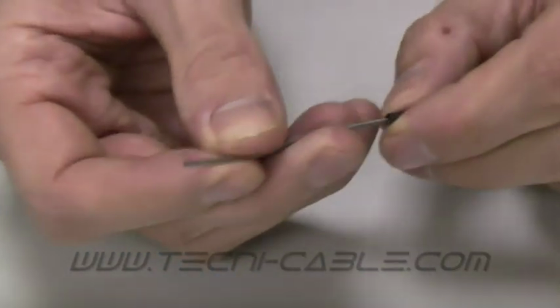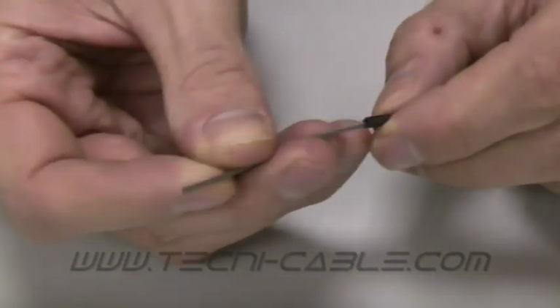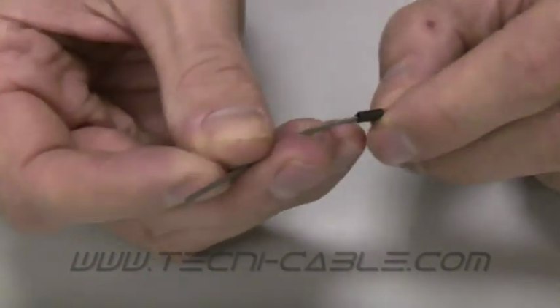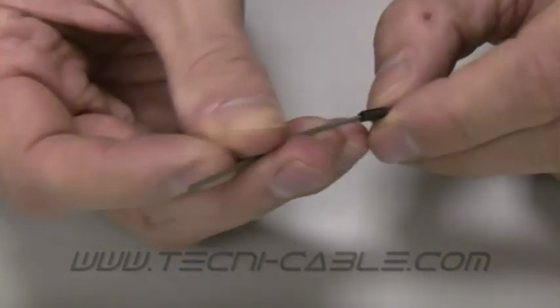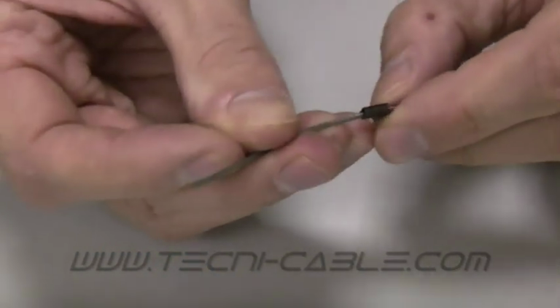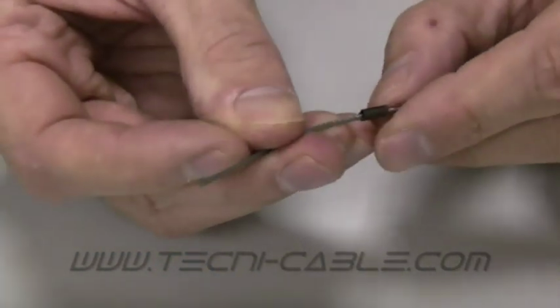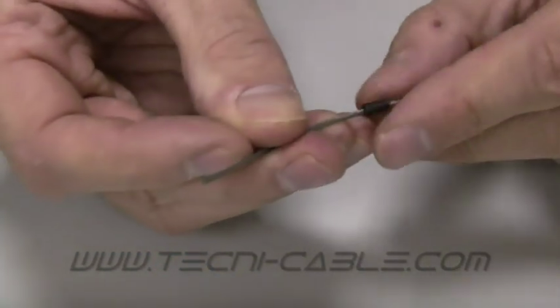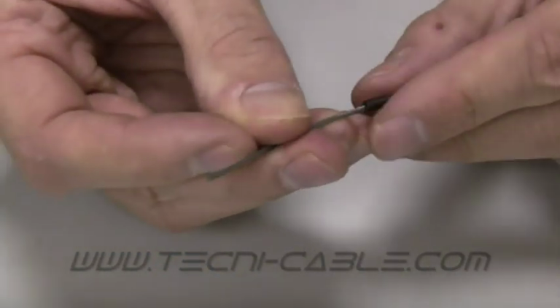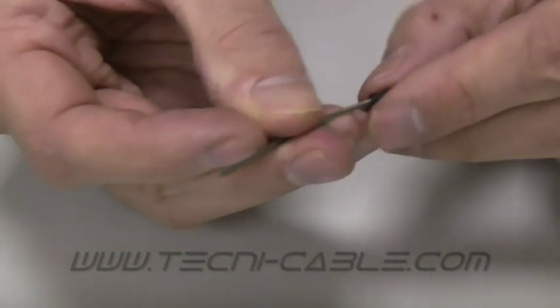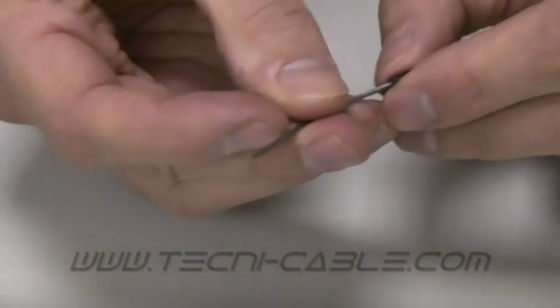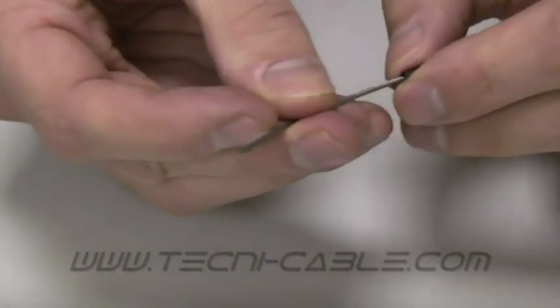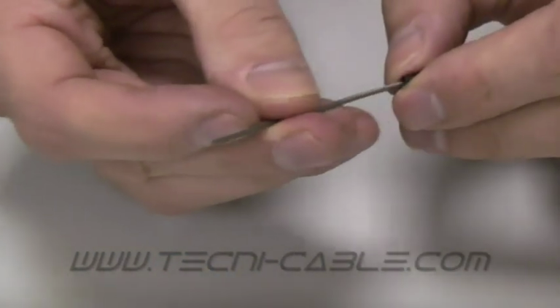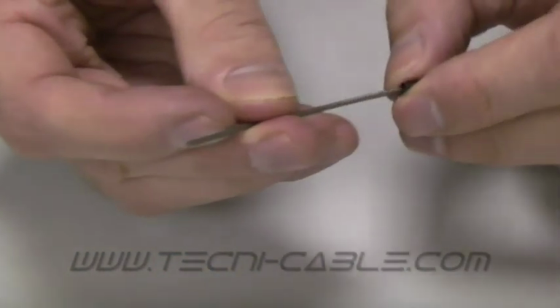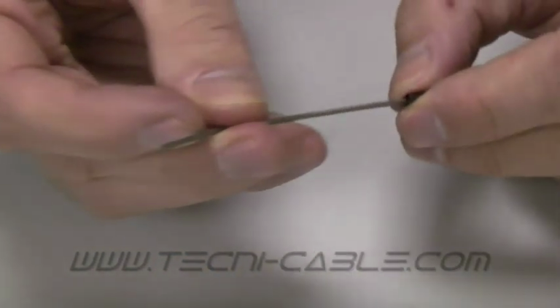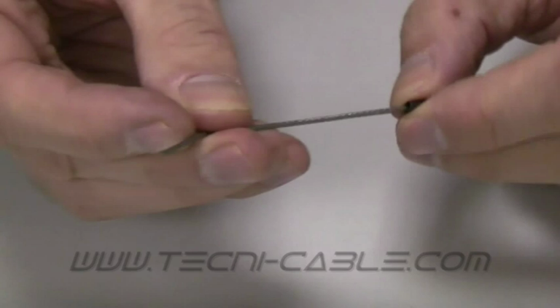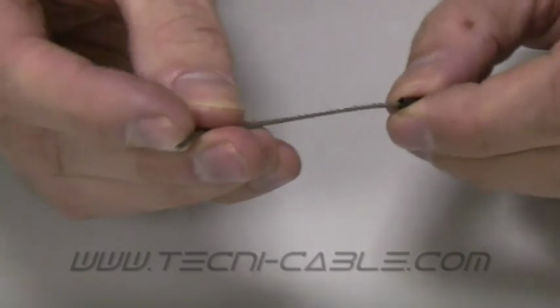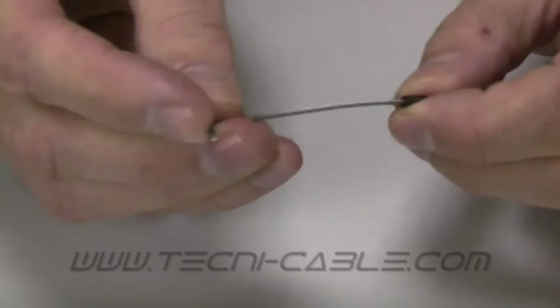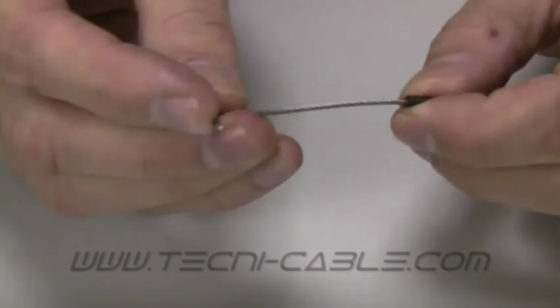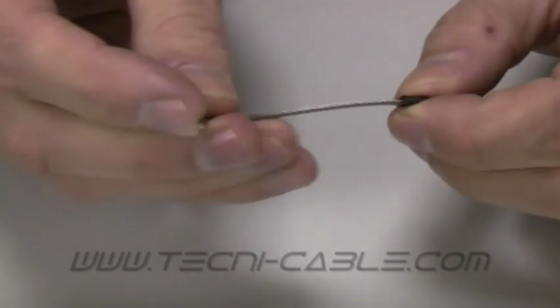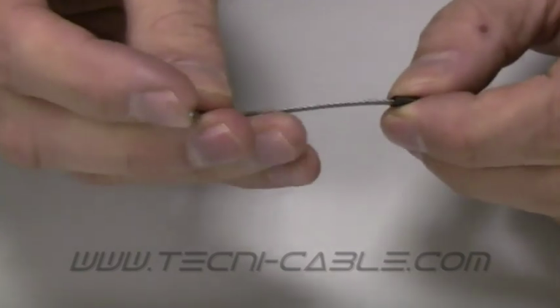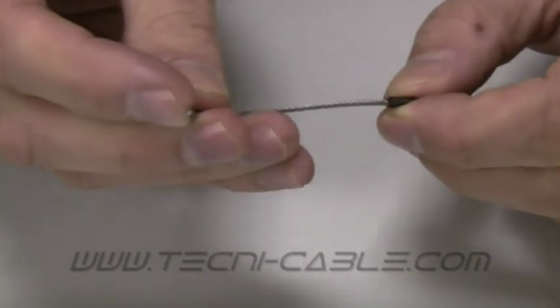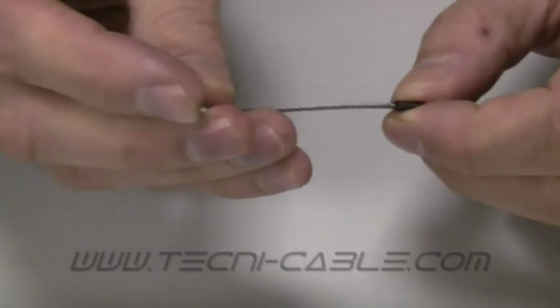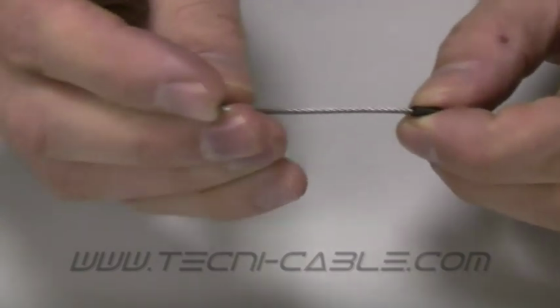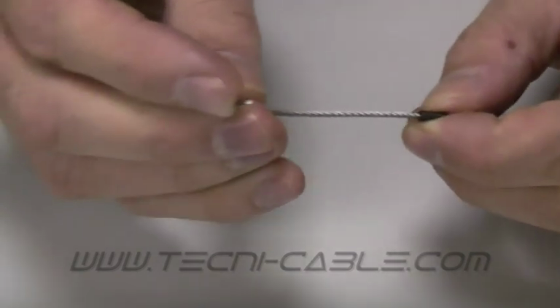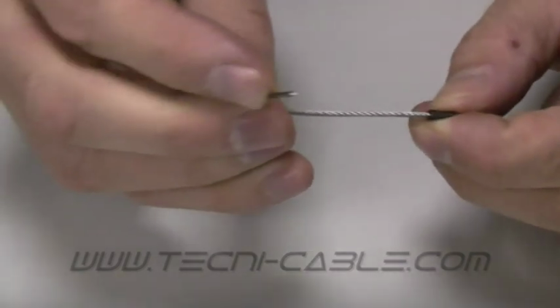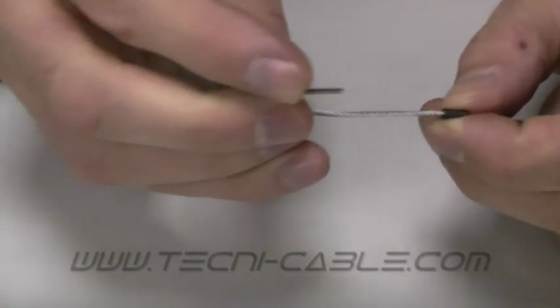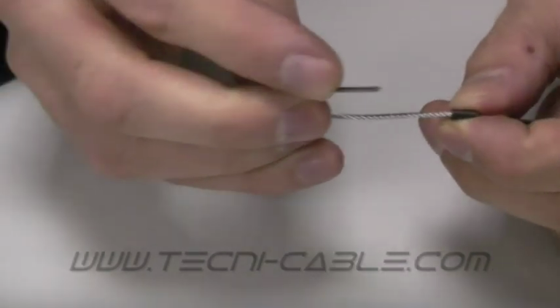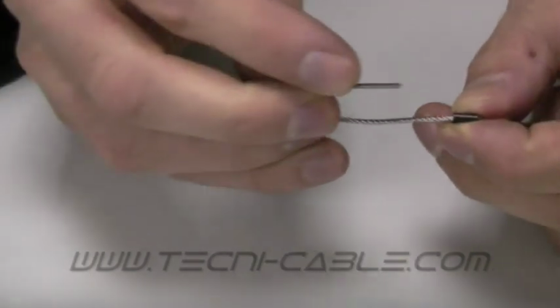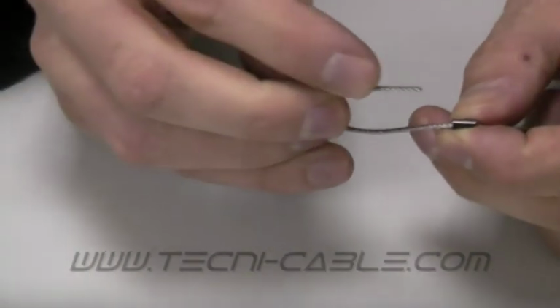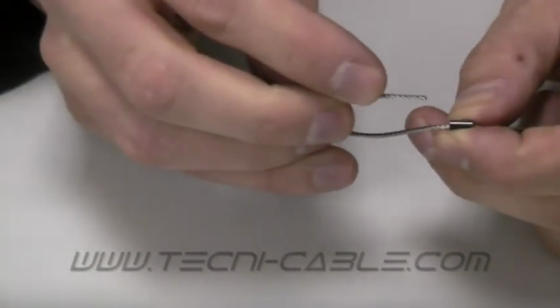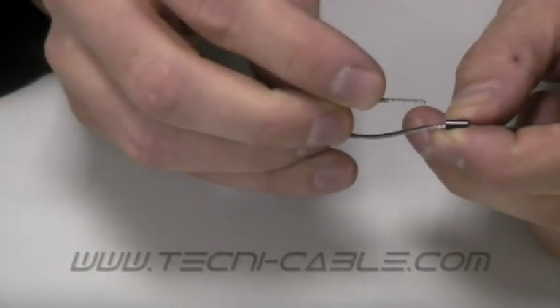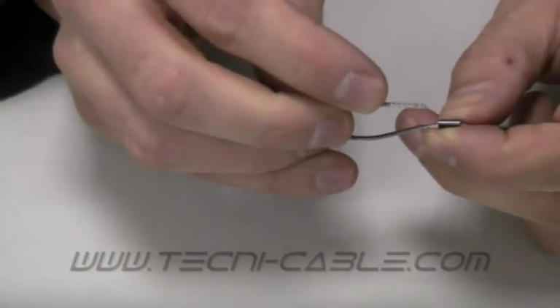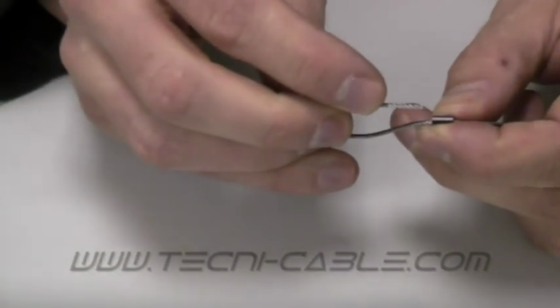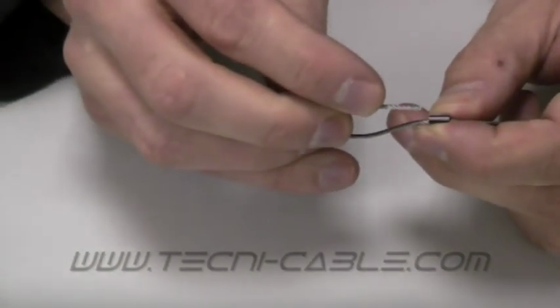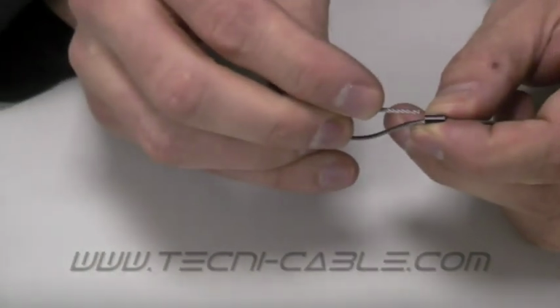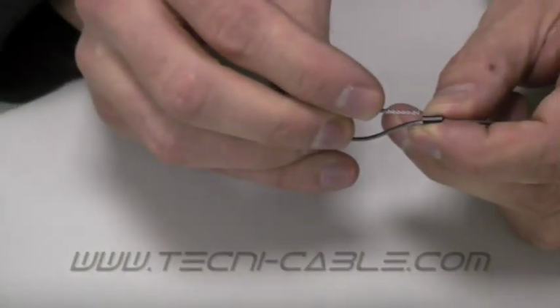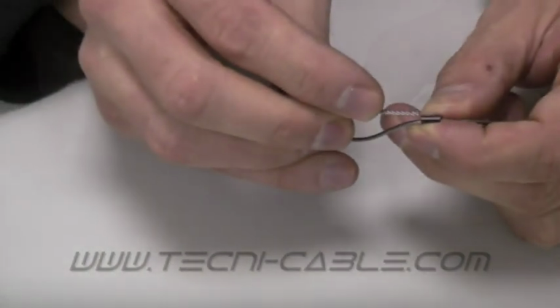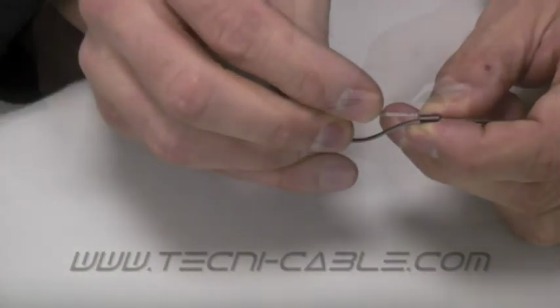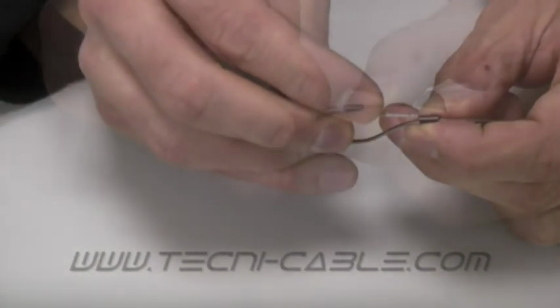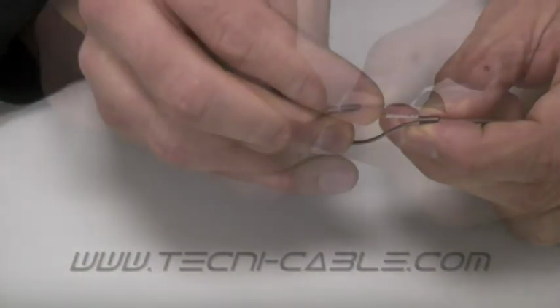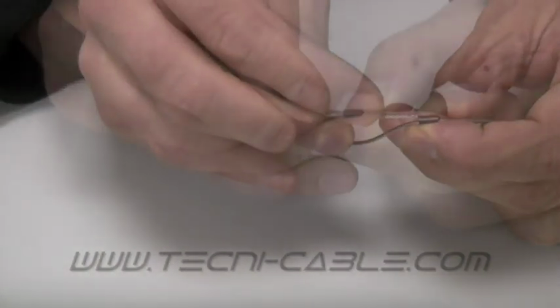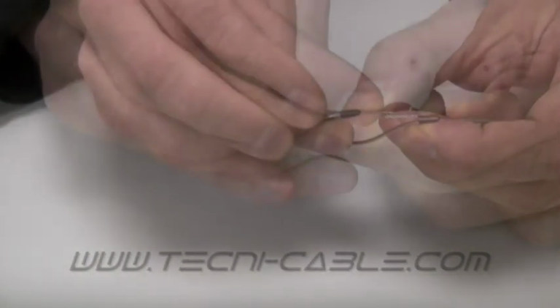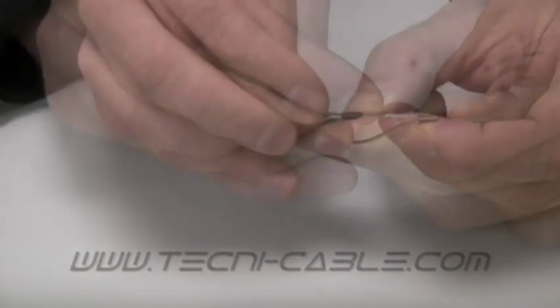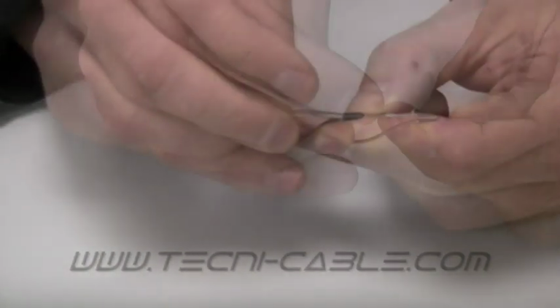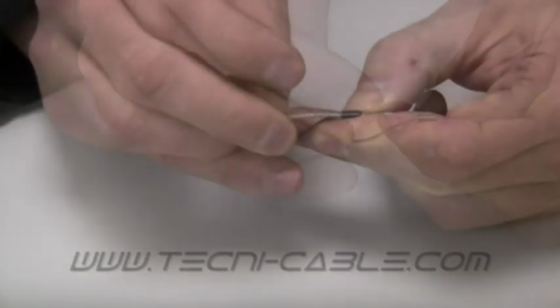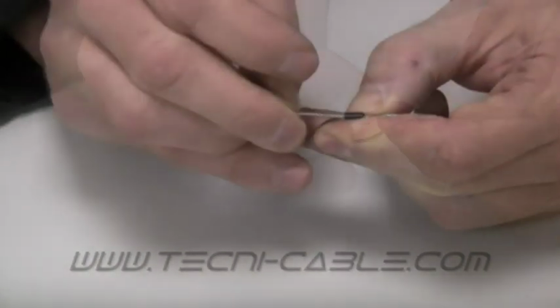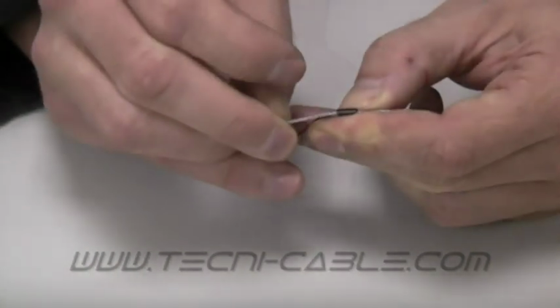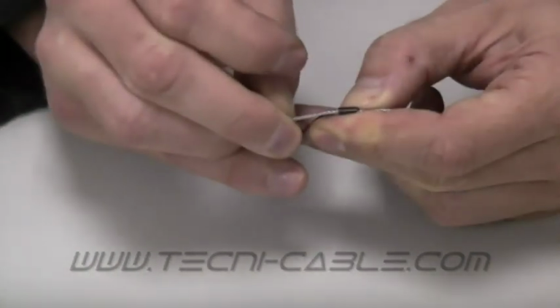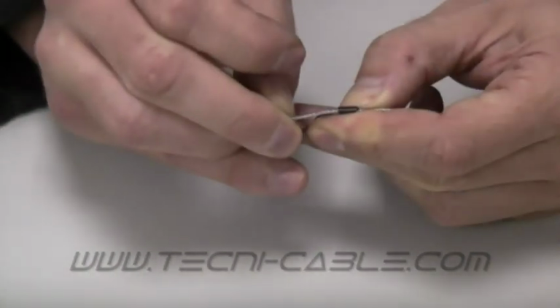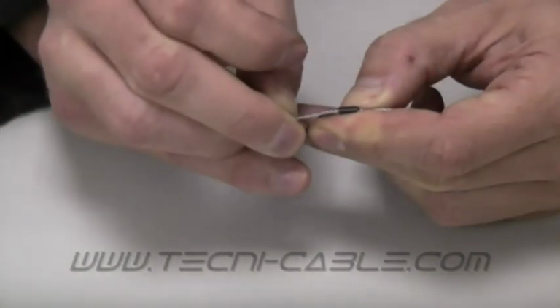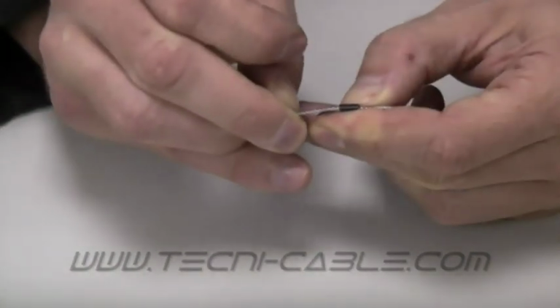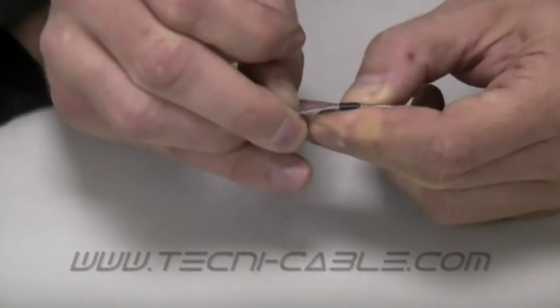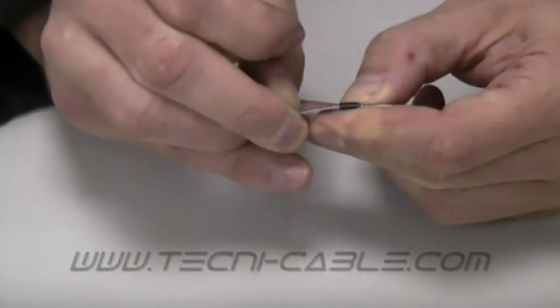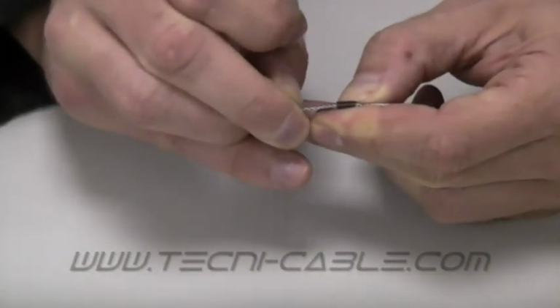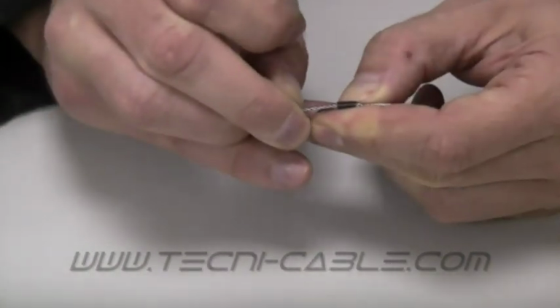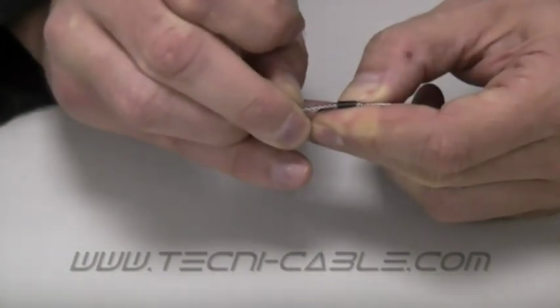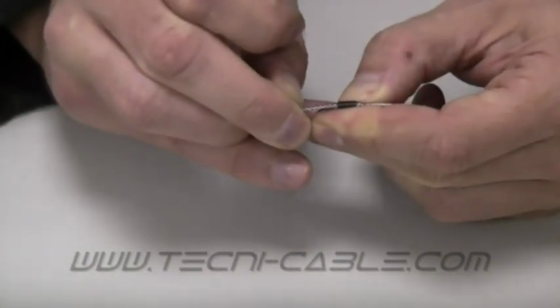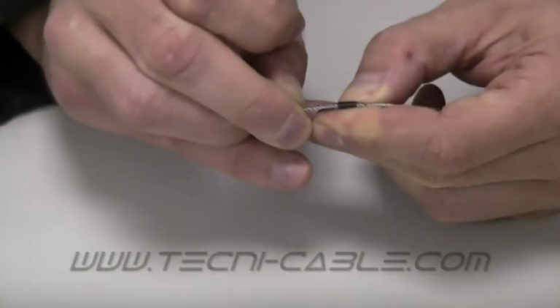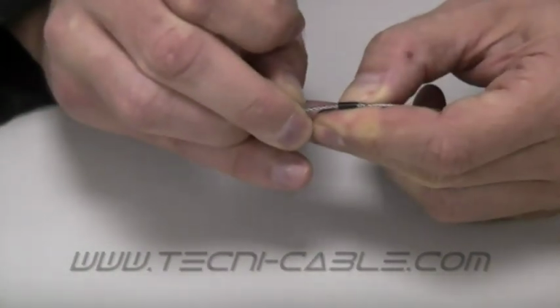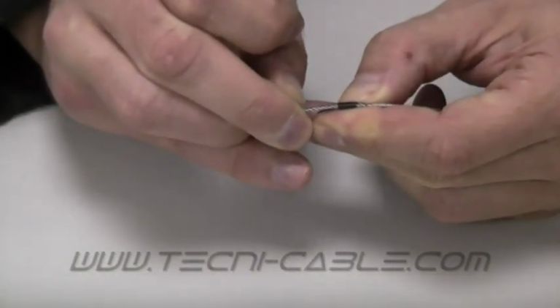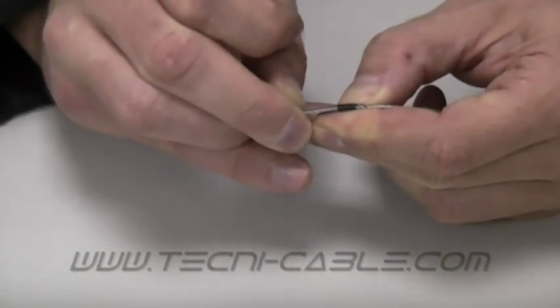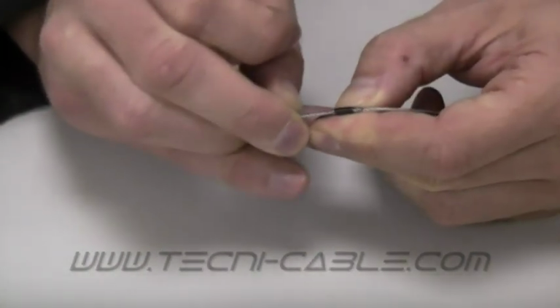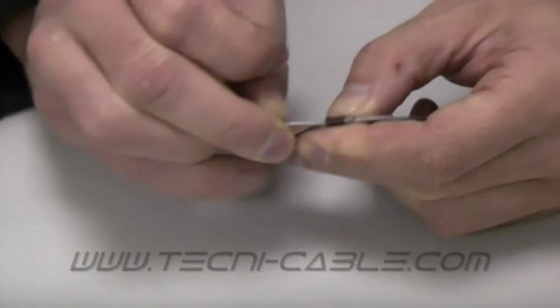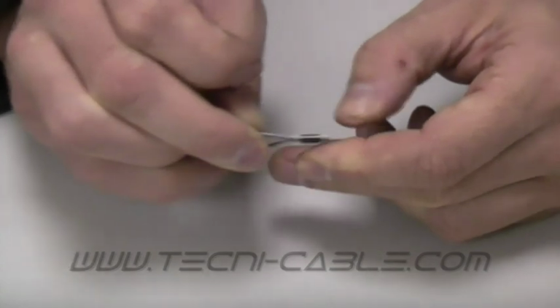To install, simply pass the cable through the ferrule and return through the other side to form the eye, leaving a short dead end.